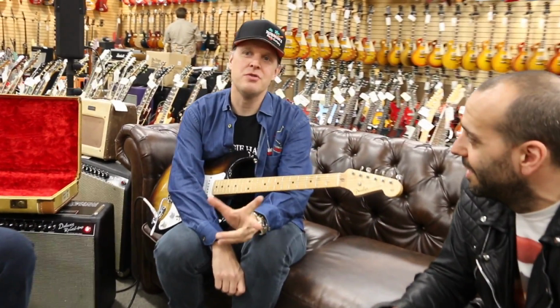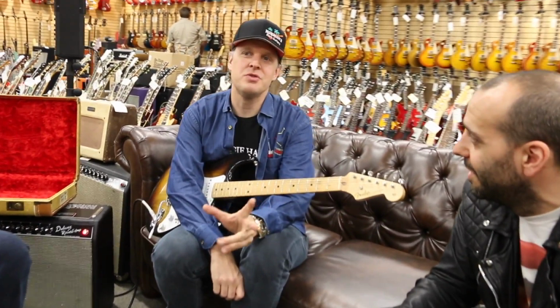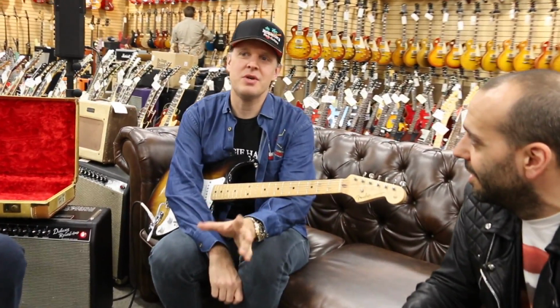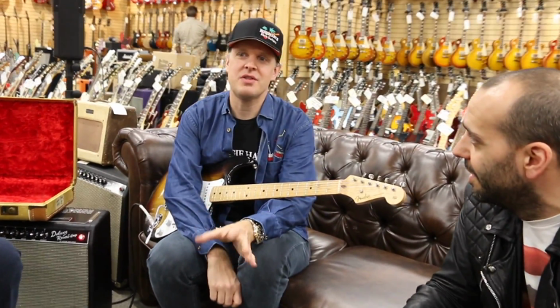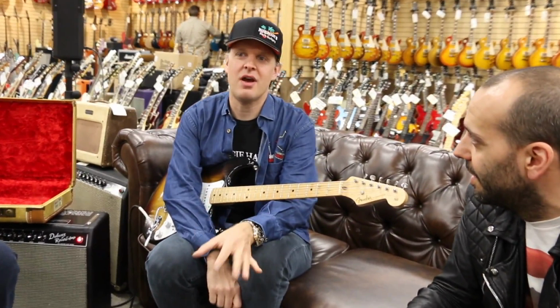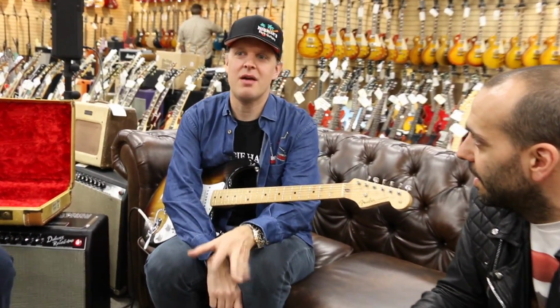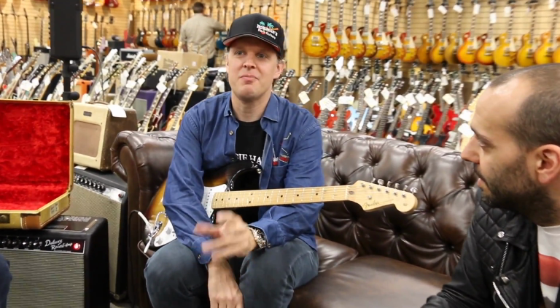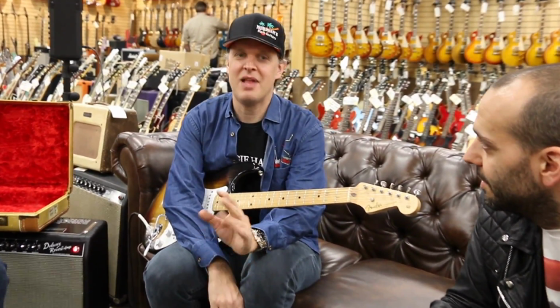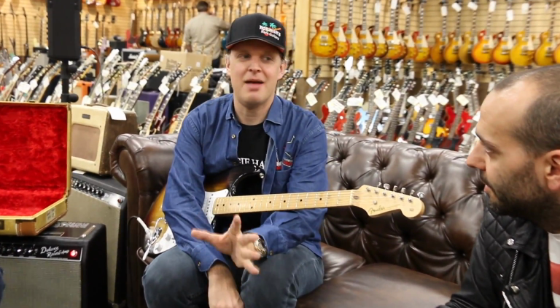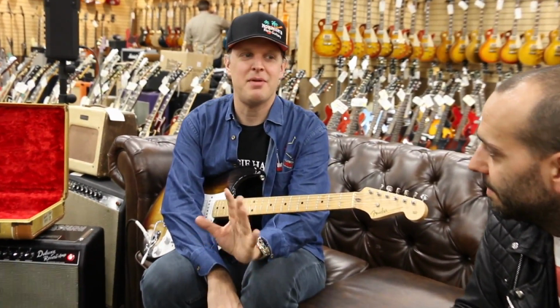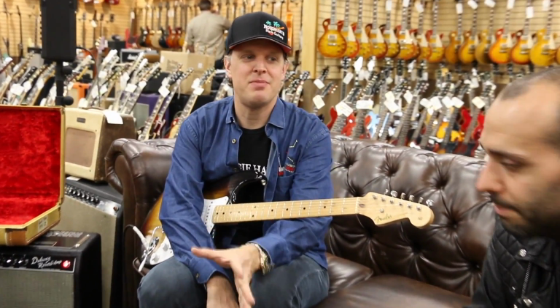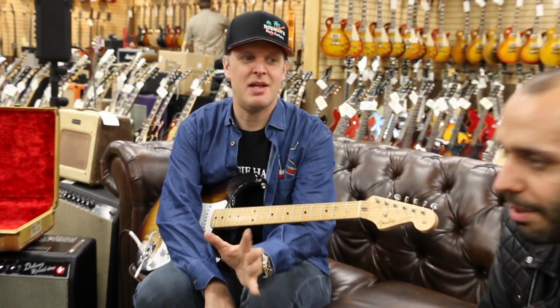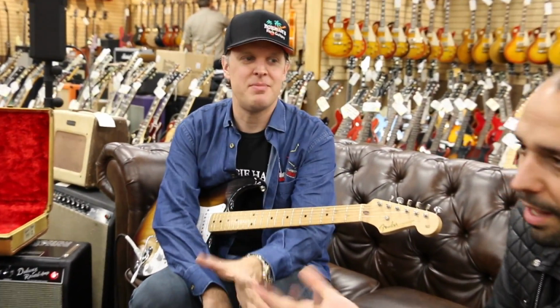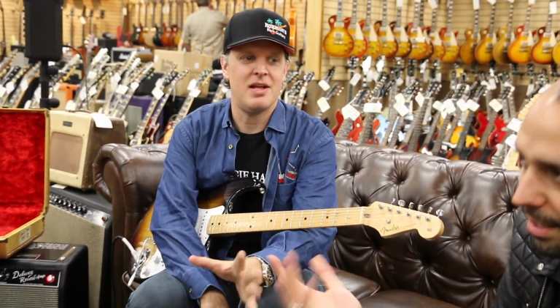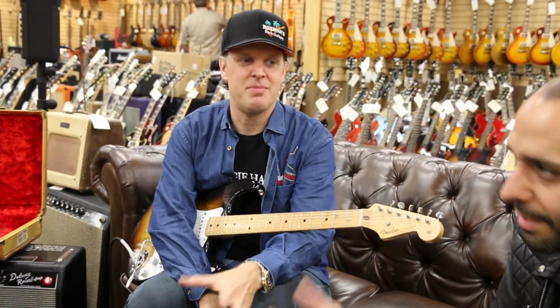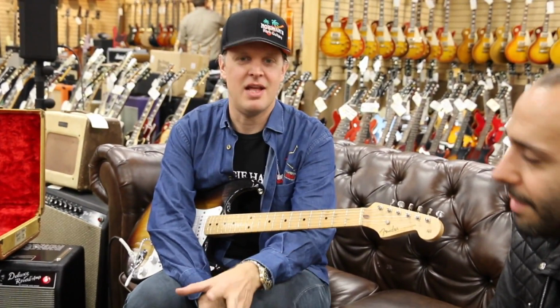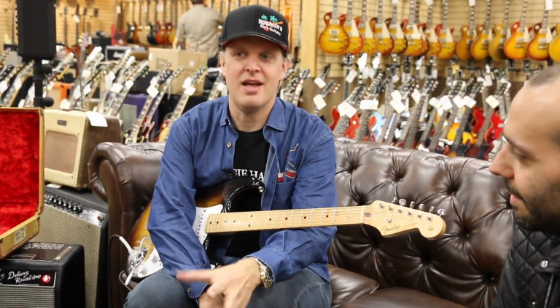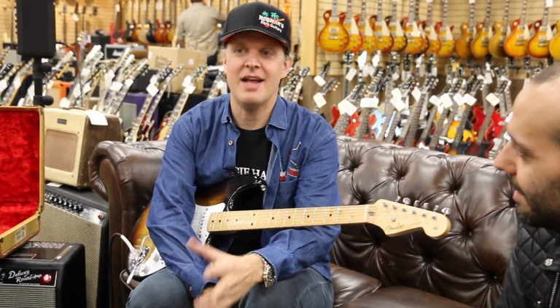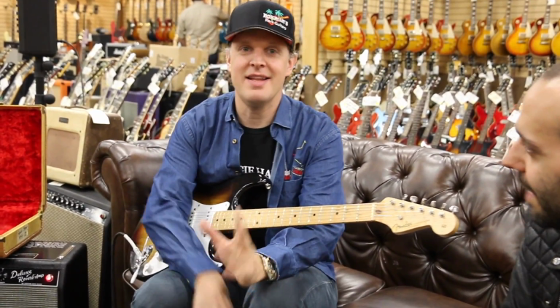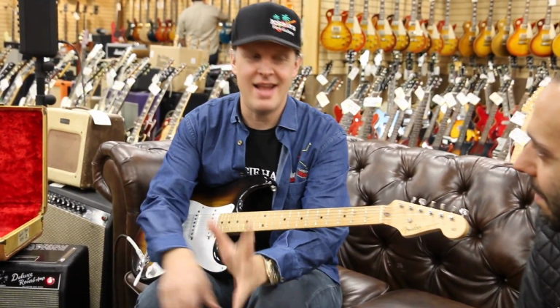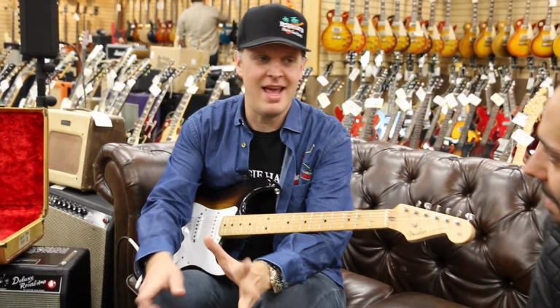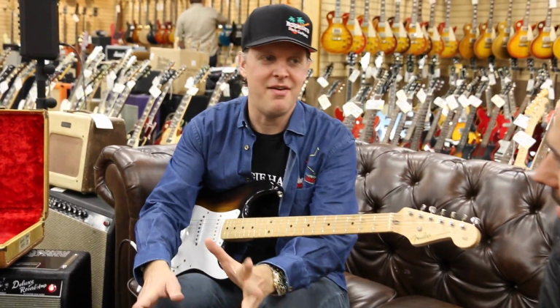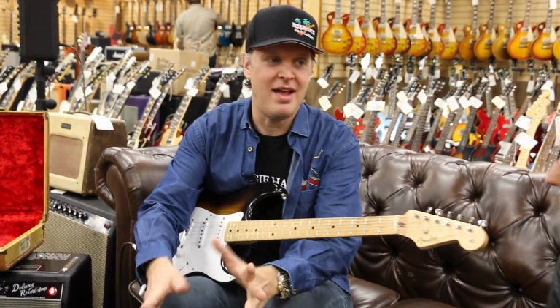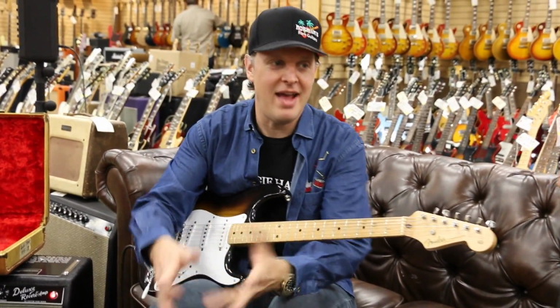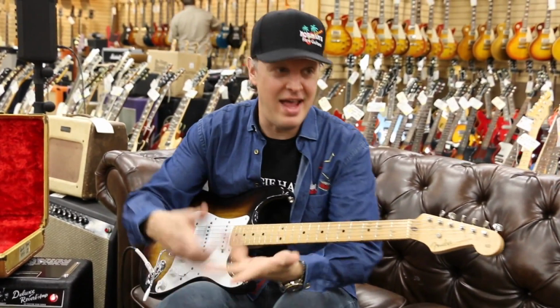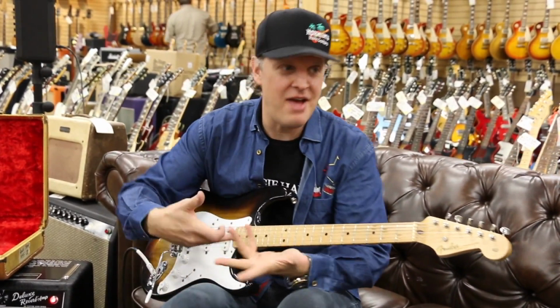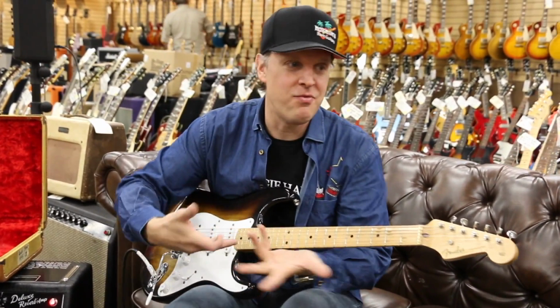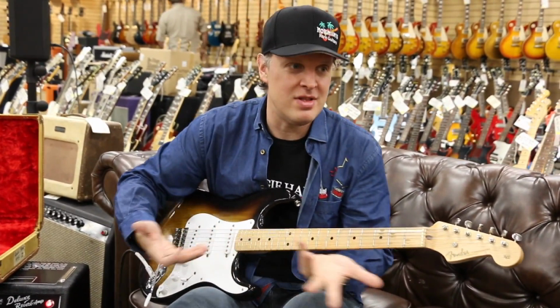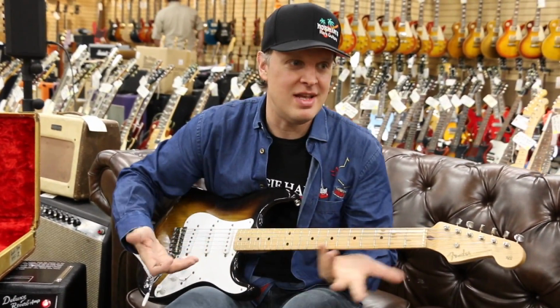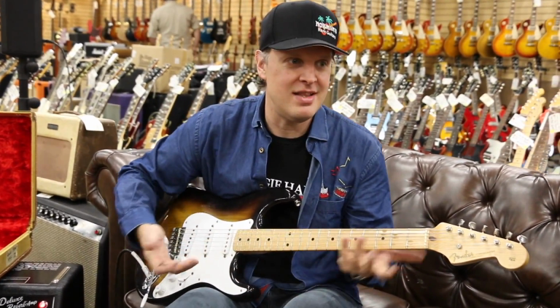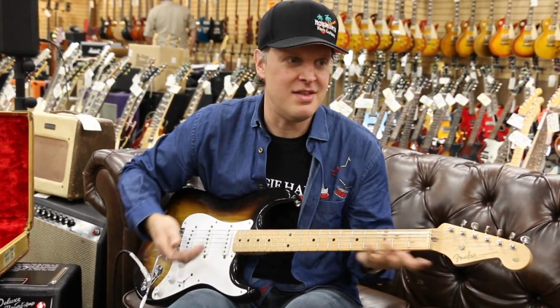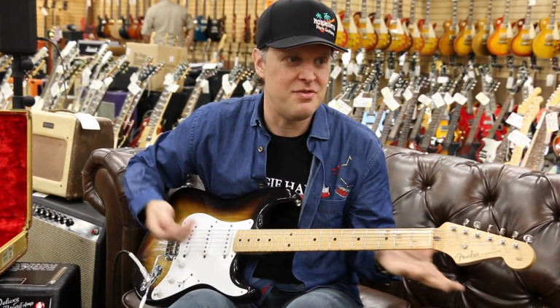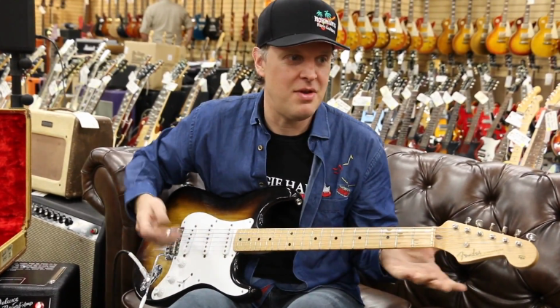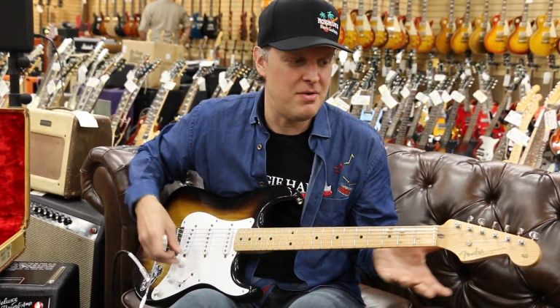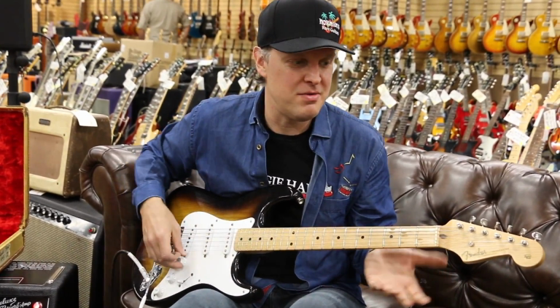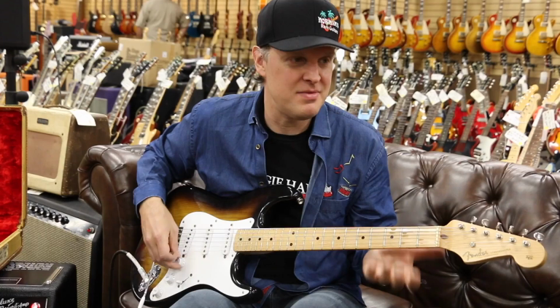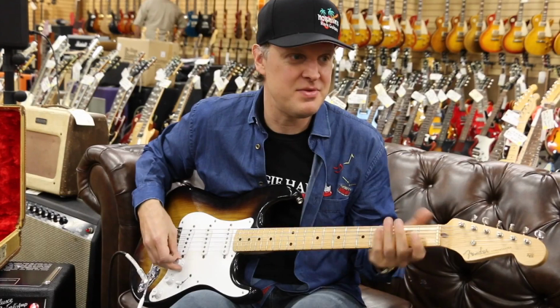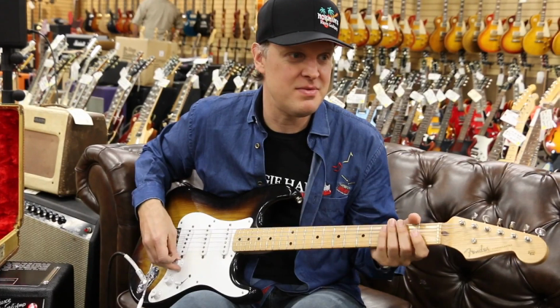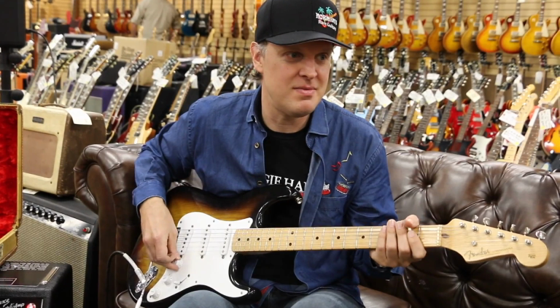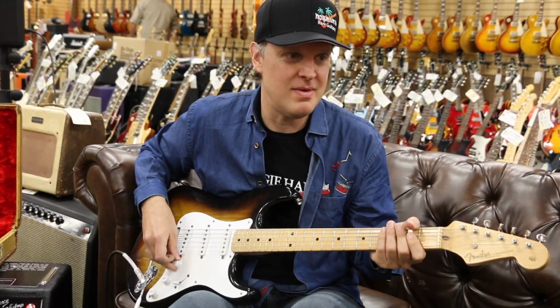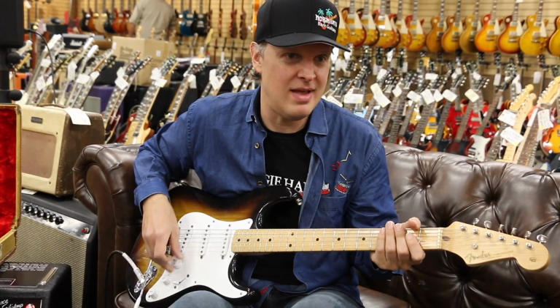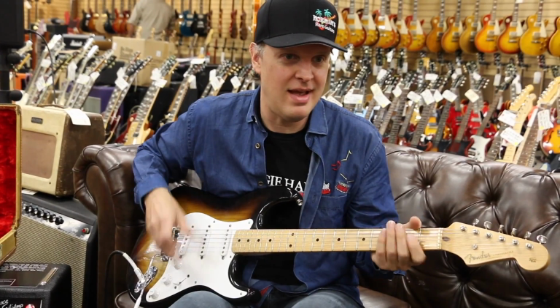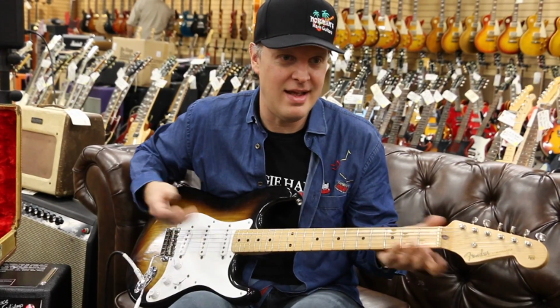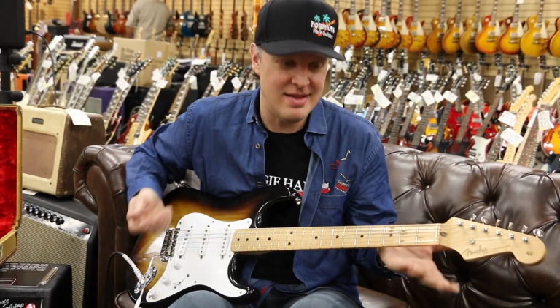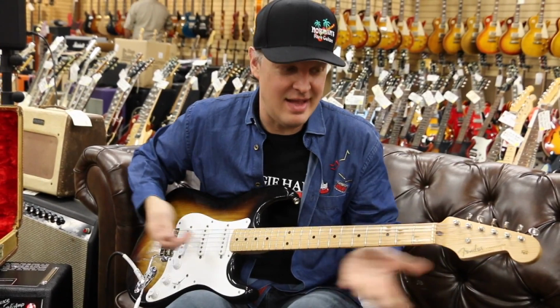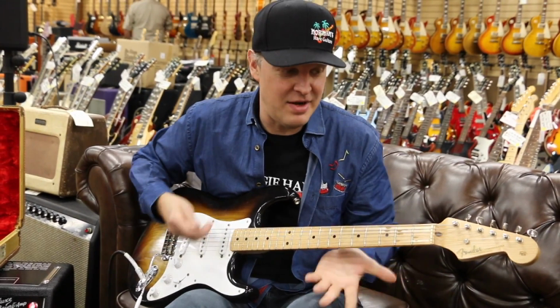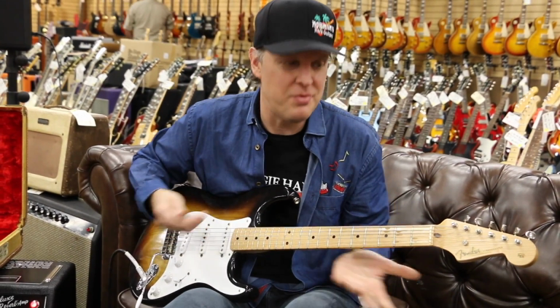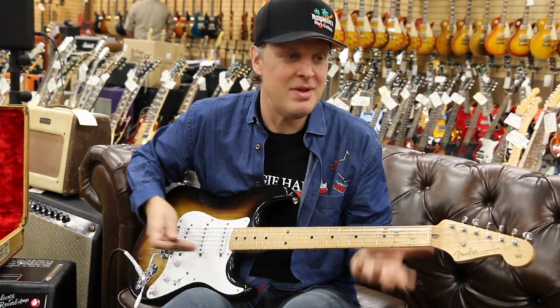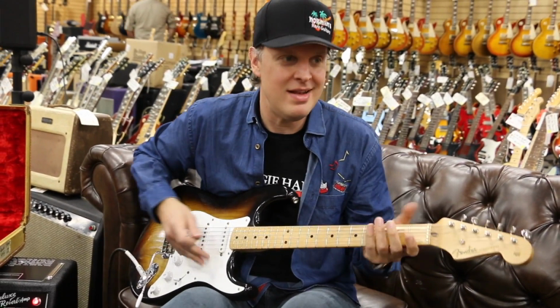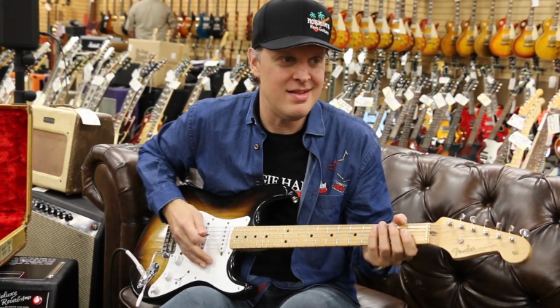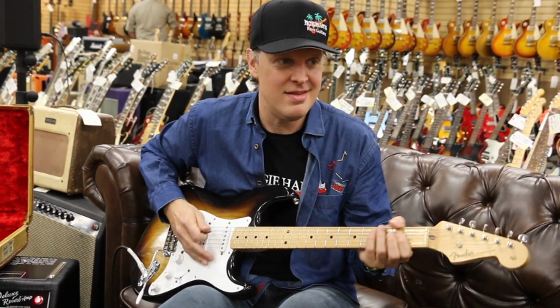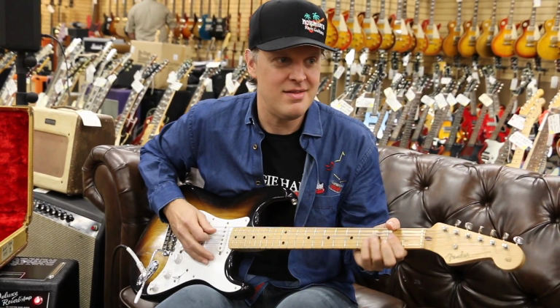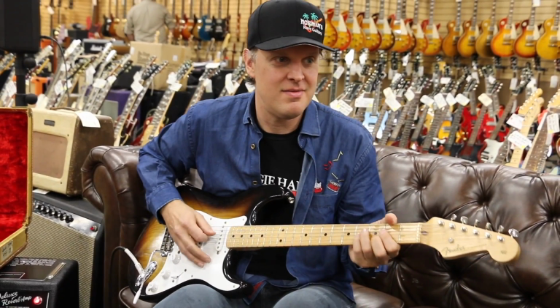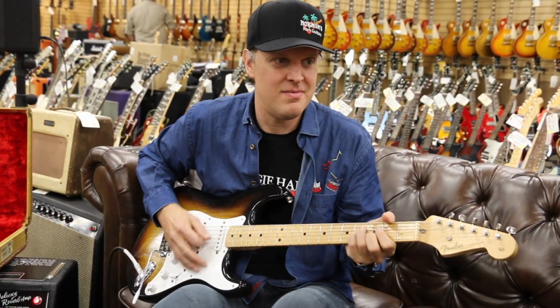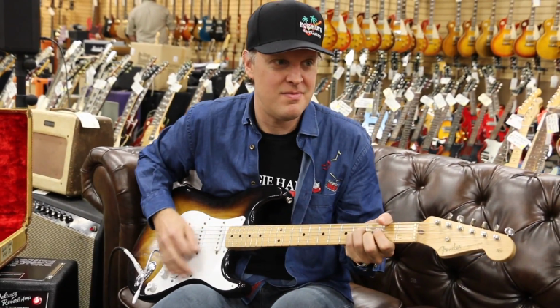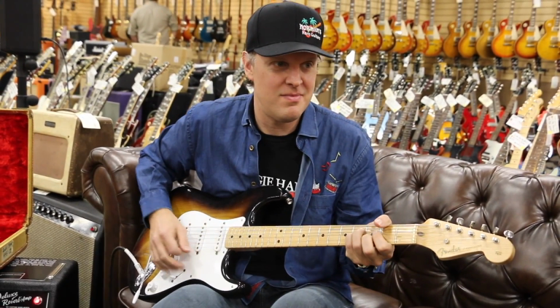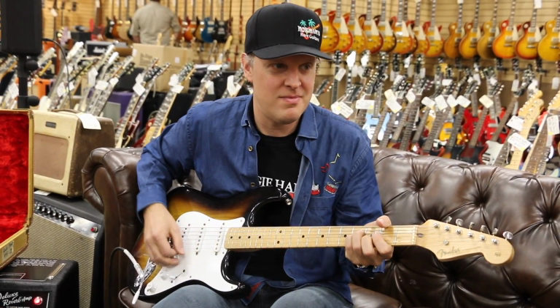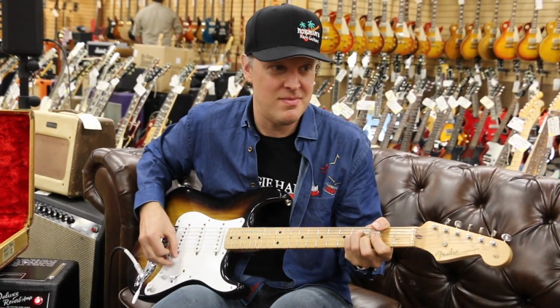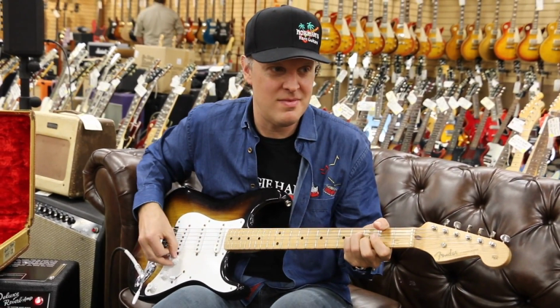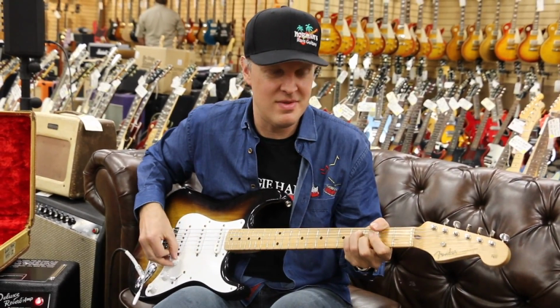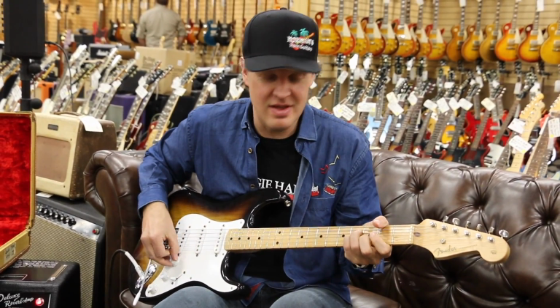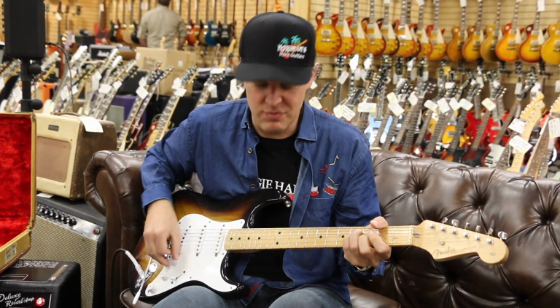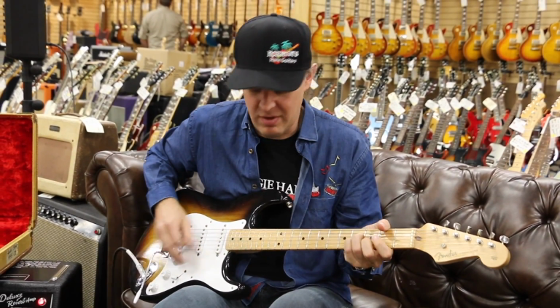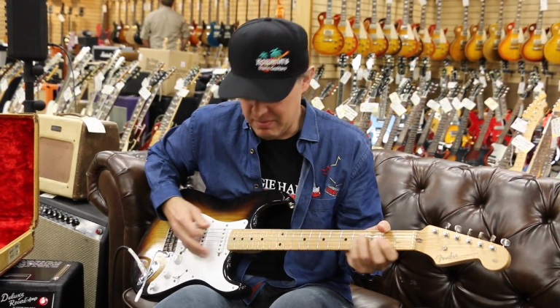This is Joe's new guitar. I didn't have it. I have one like this, so I don't need this one.